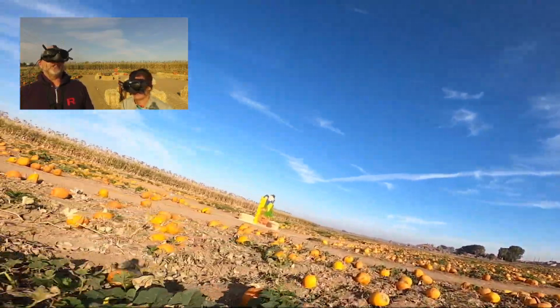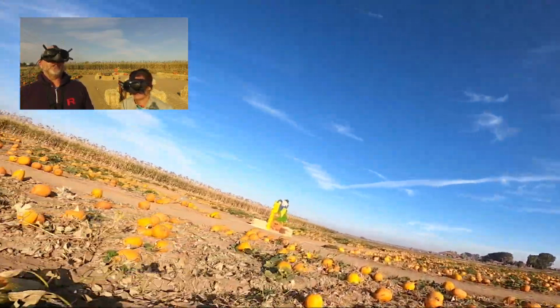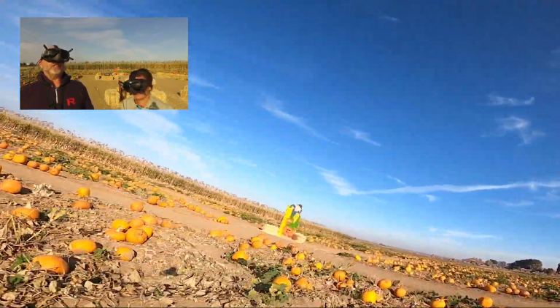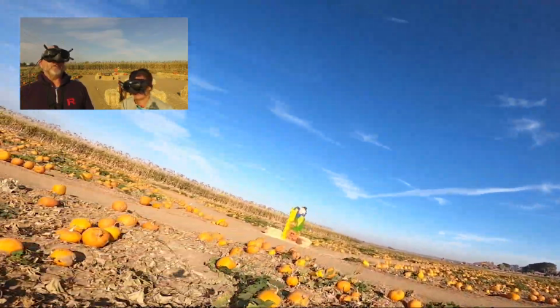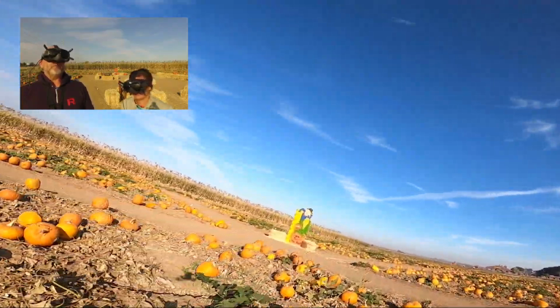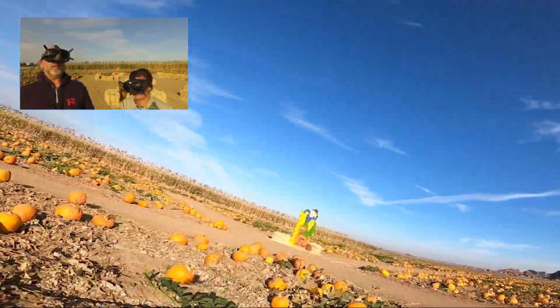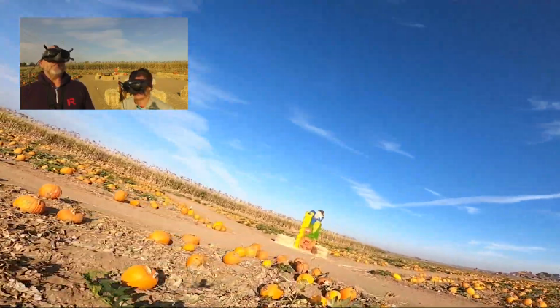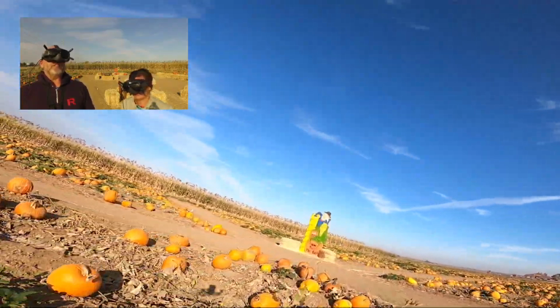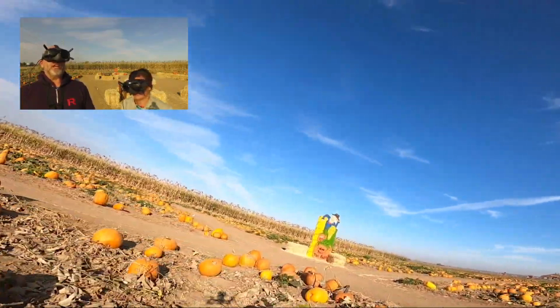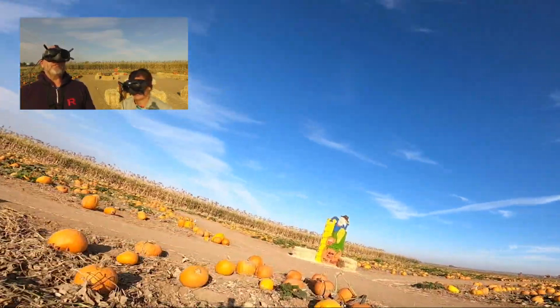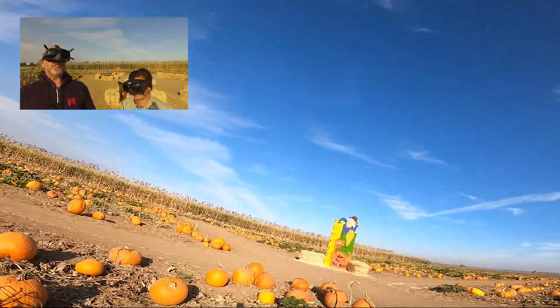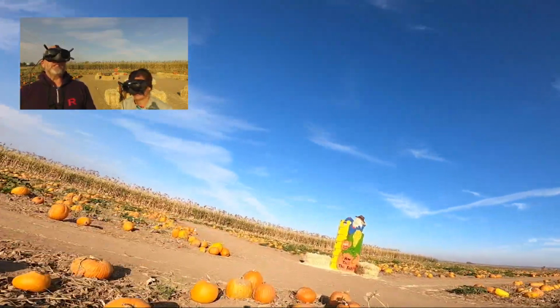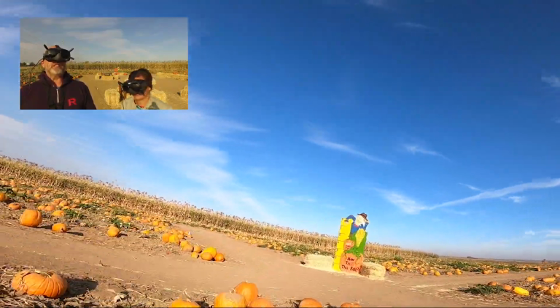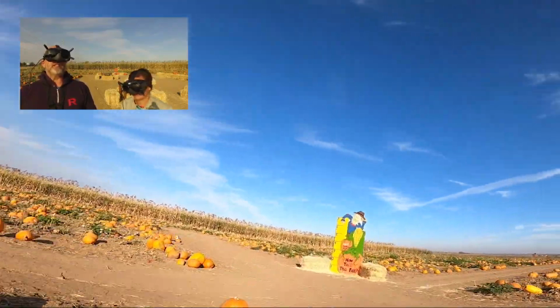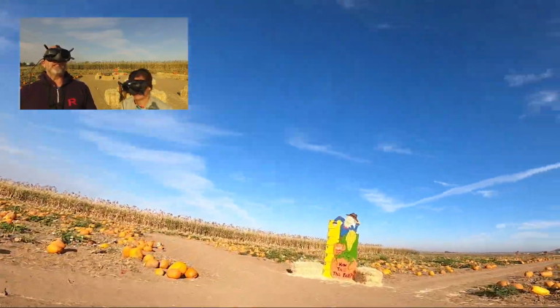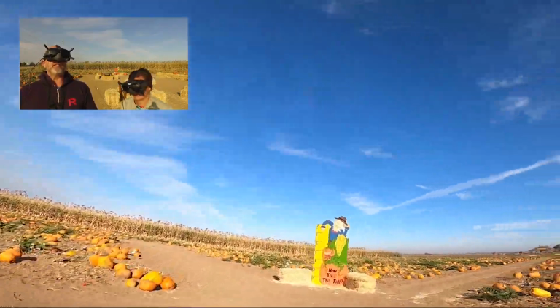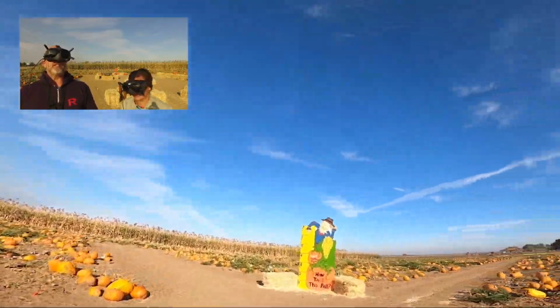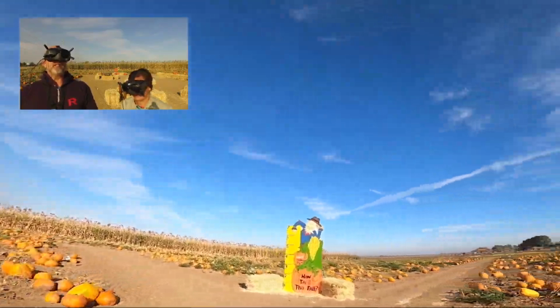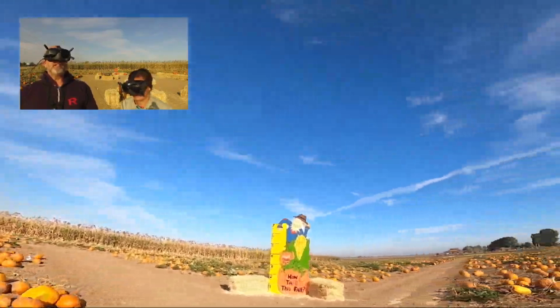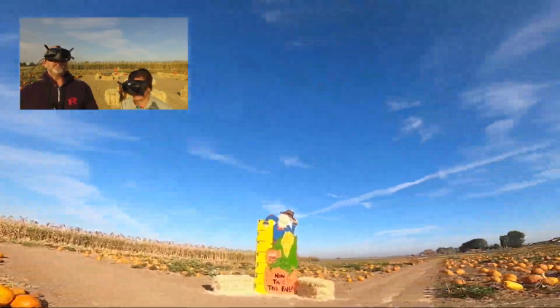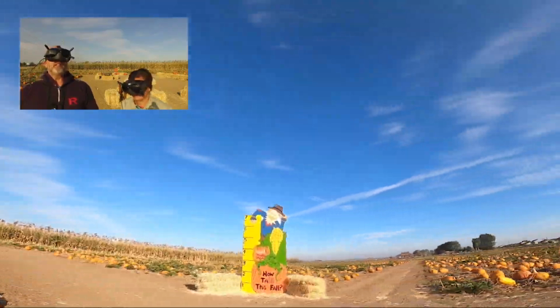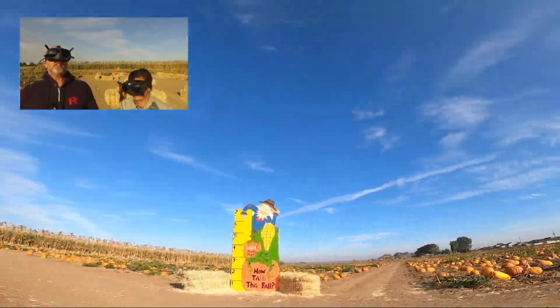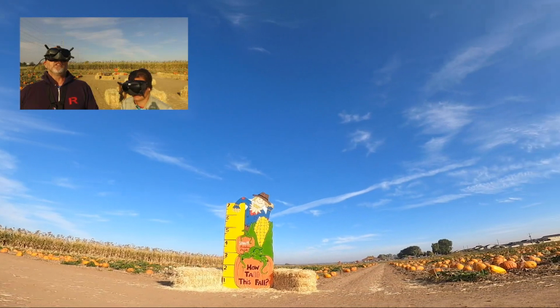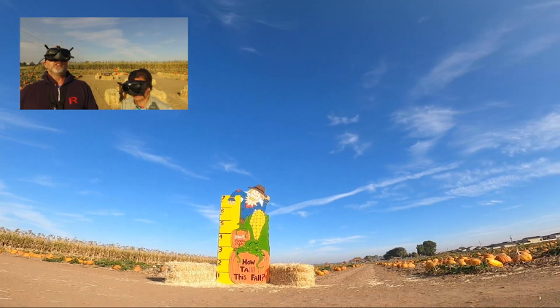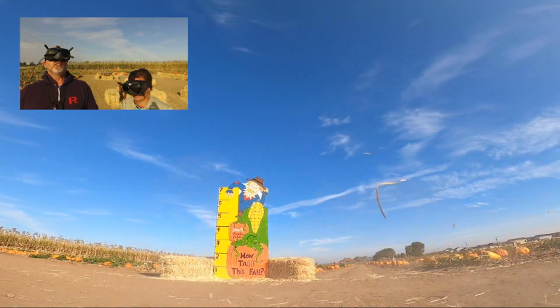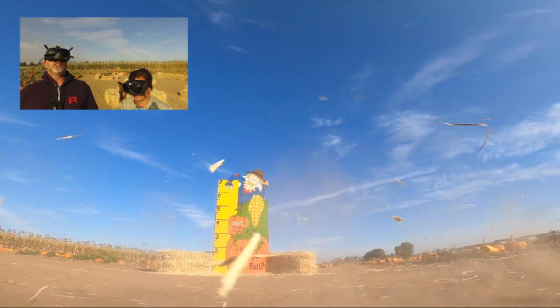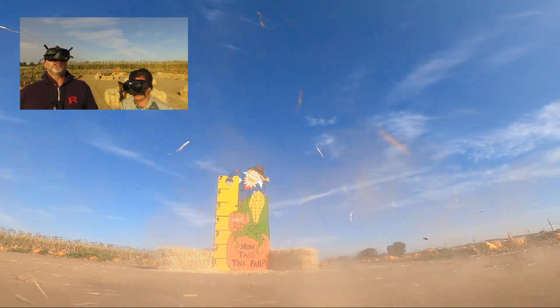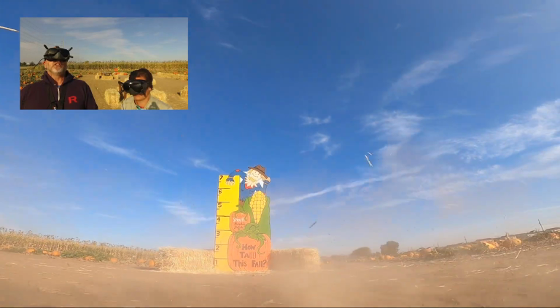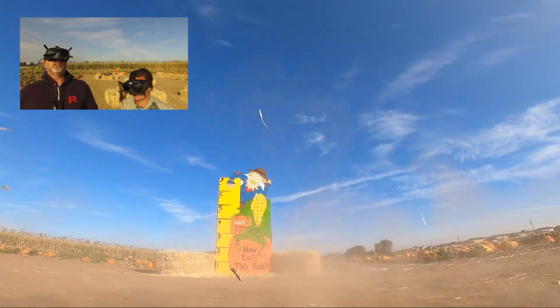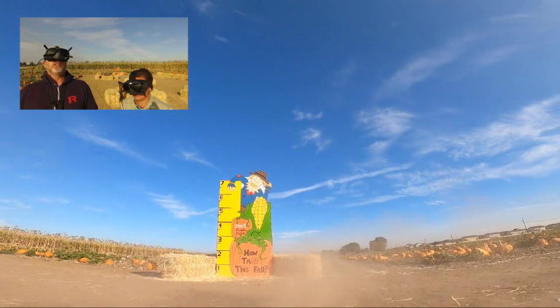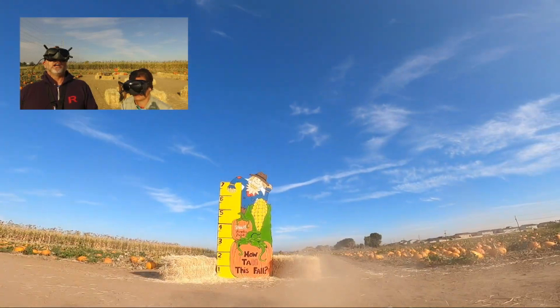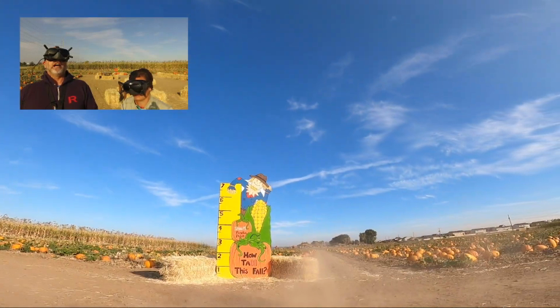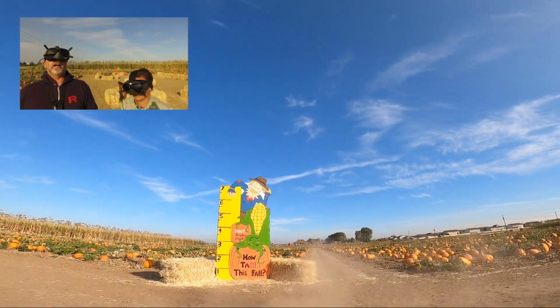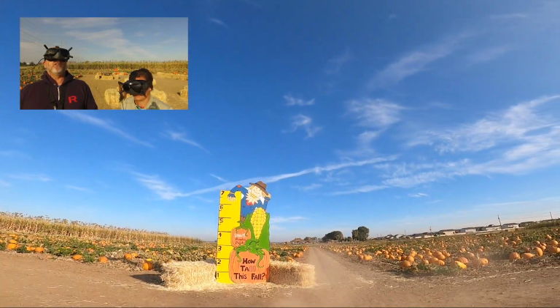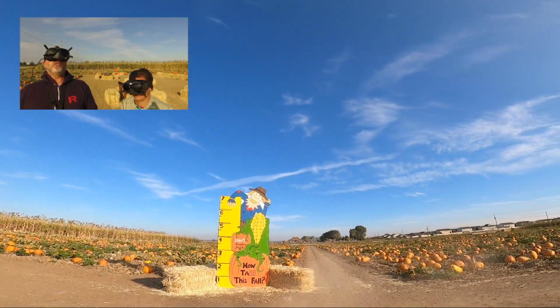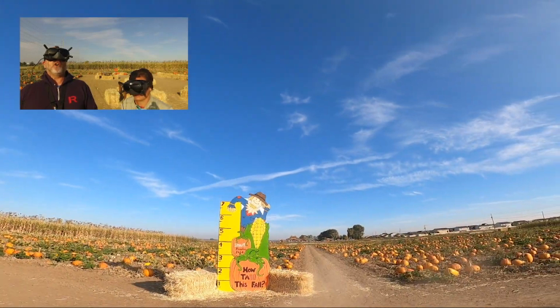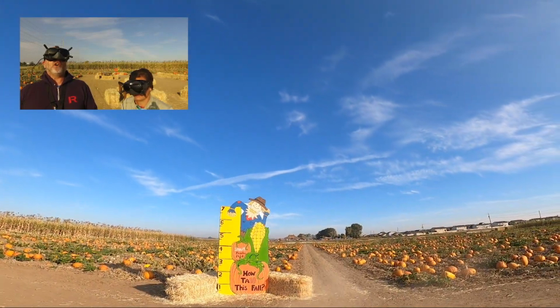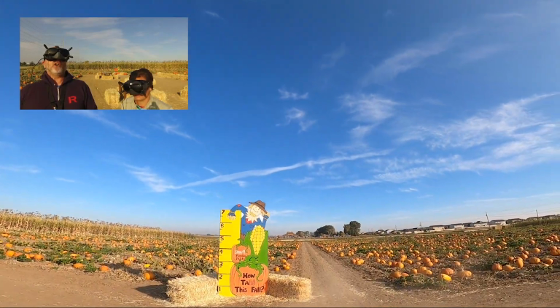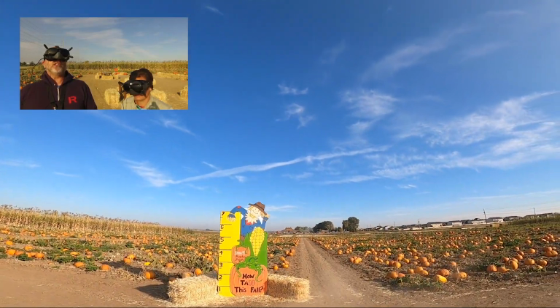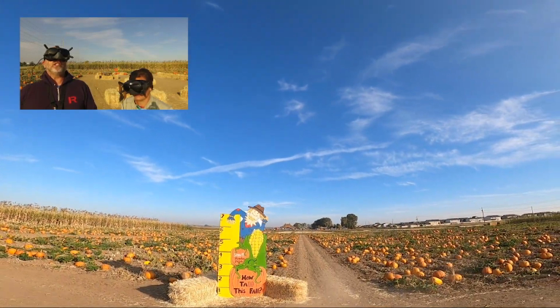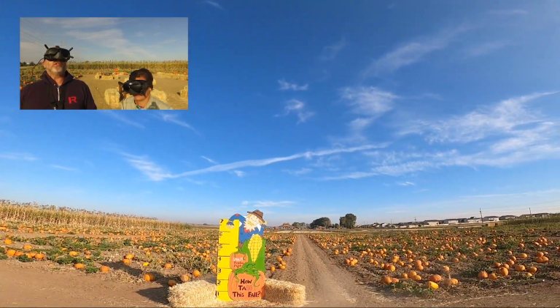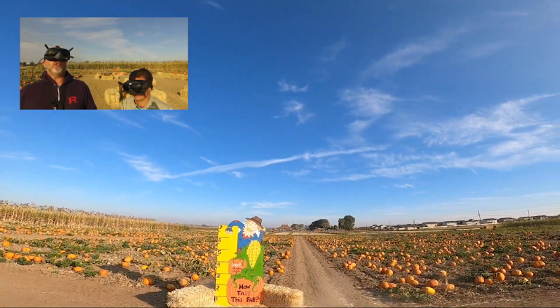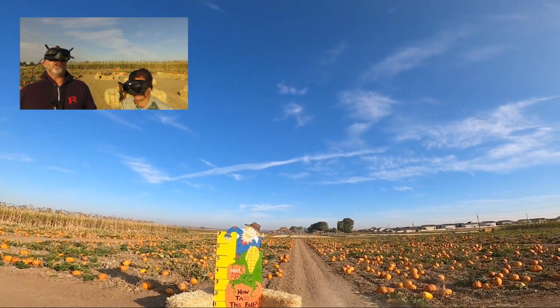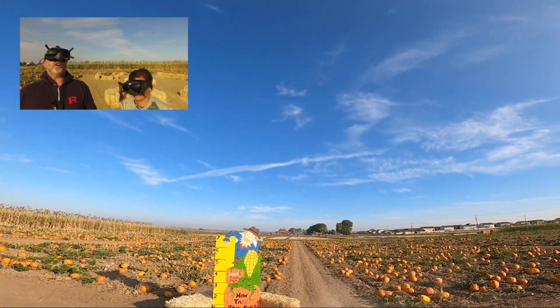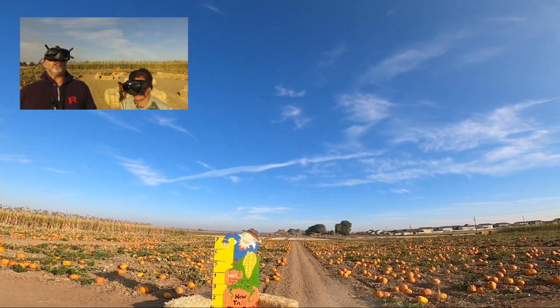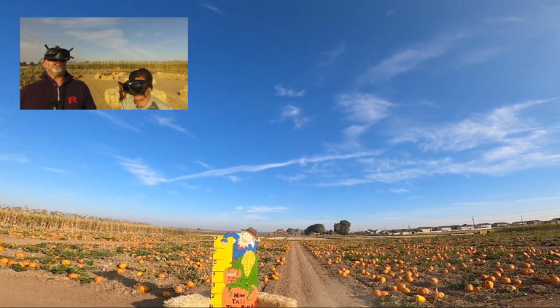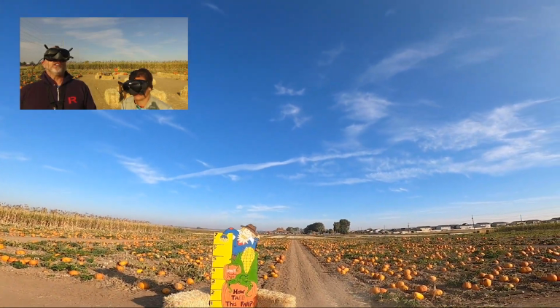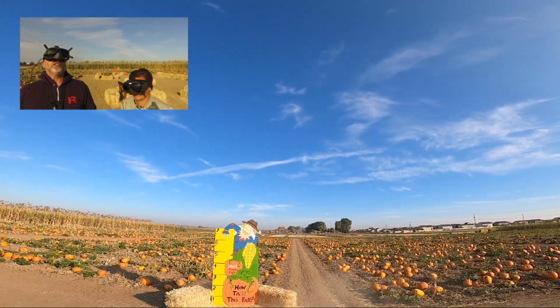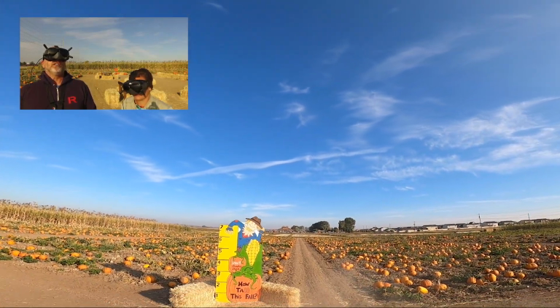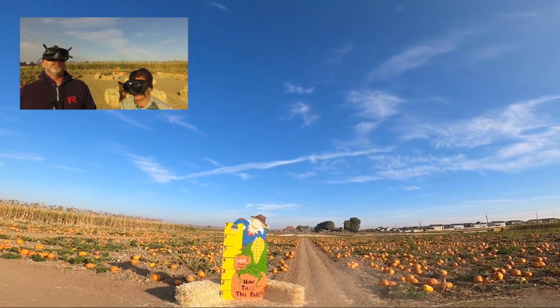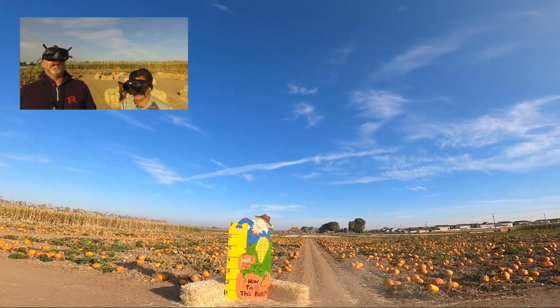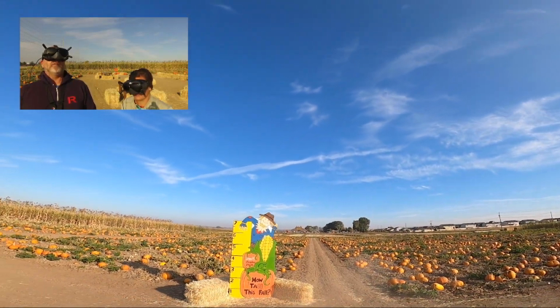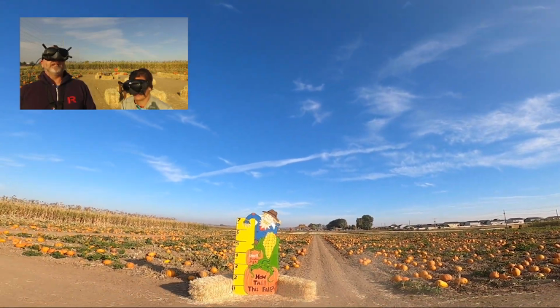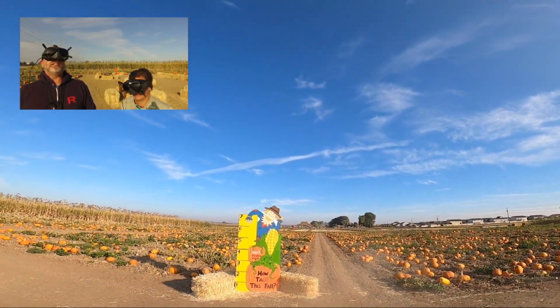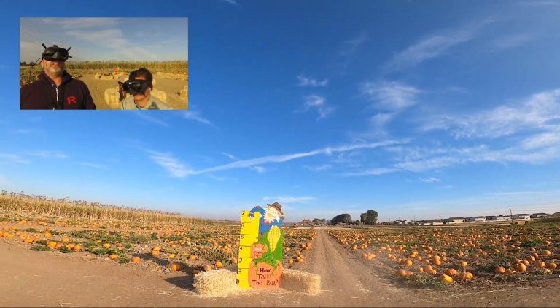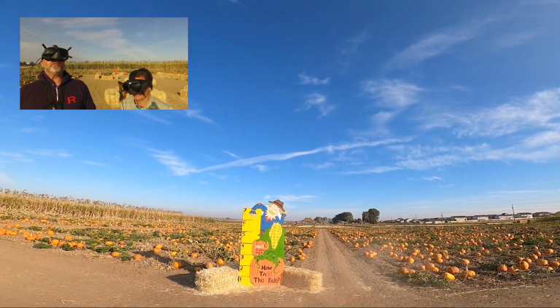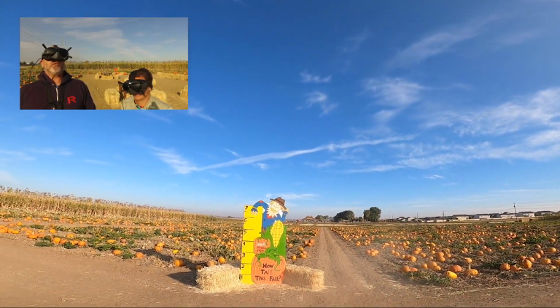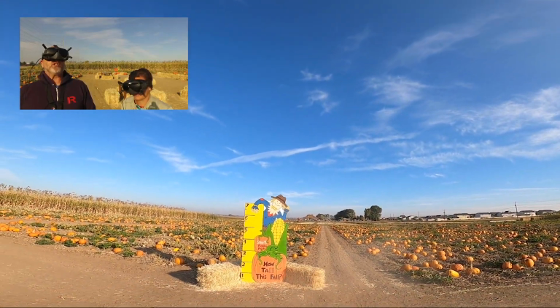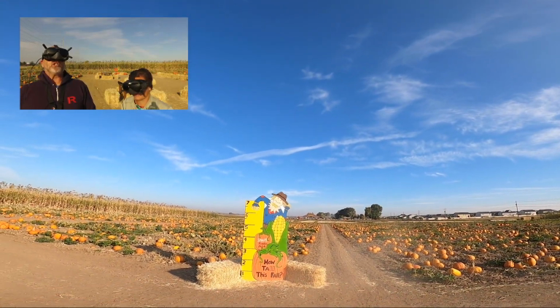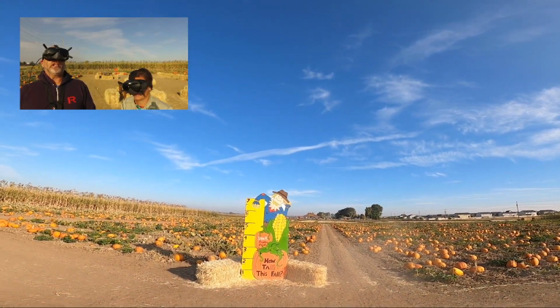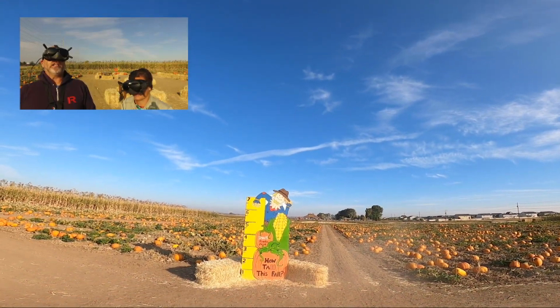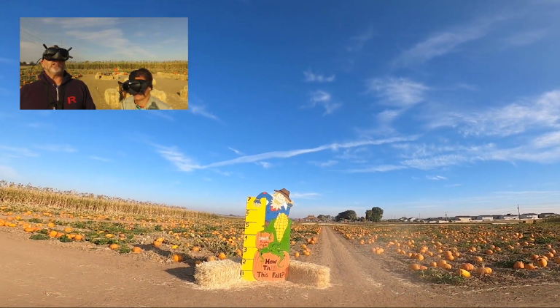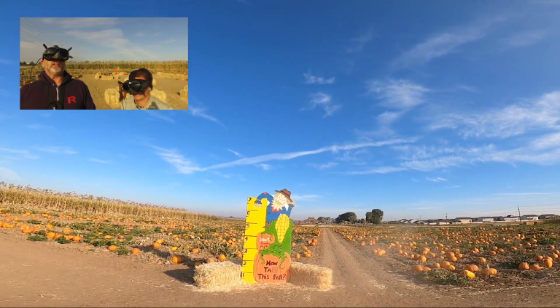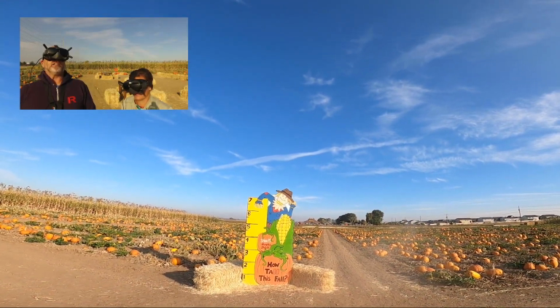Look at all these fun places you have for the kids. Kids are the best. How tall this fall? How many seven-footers you get out here?